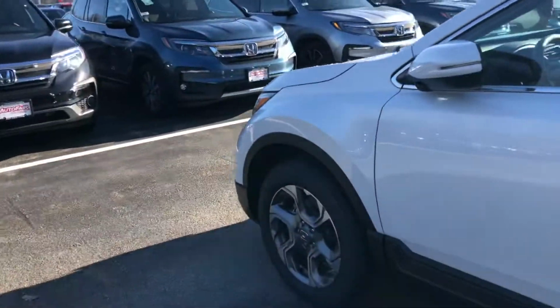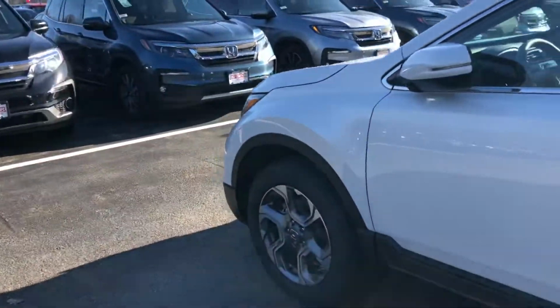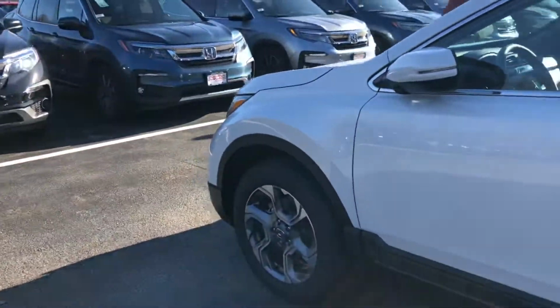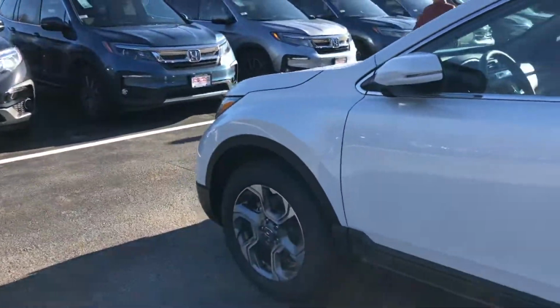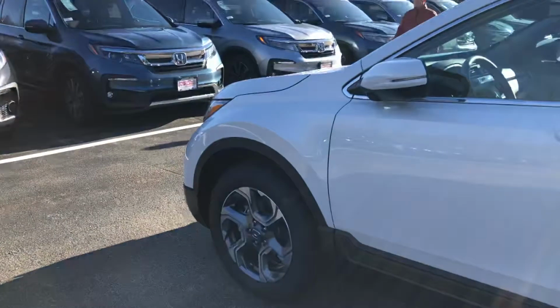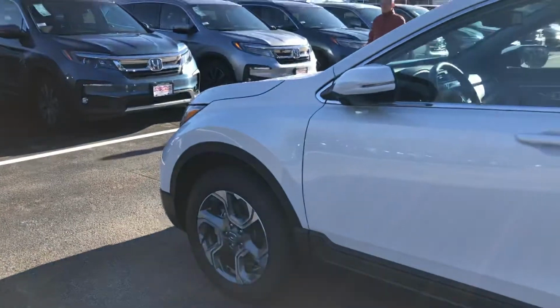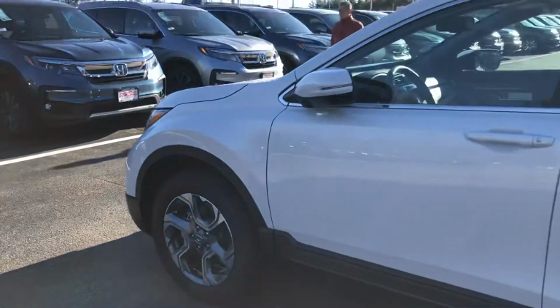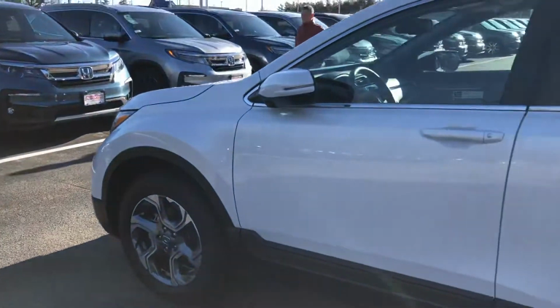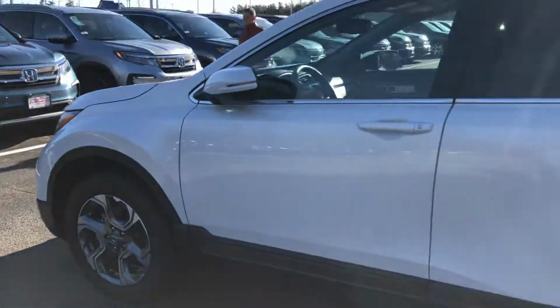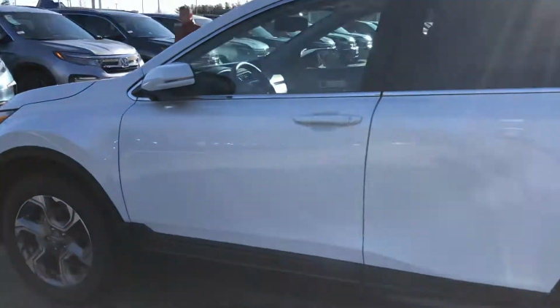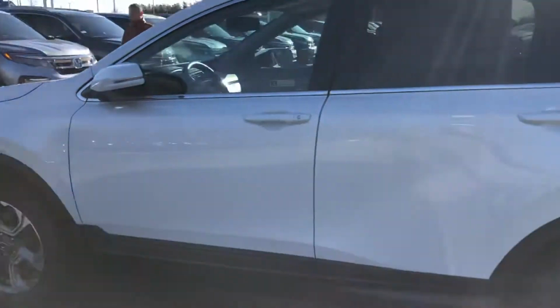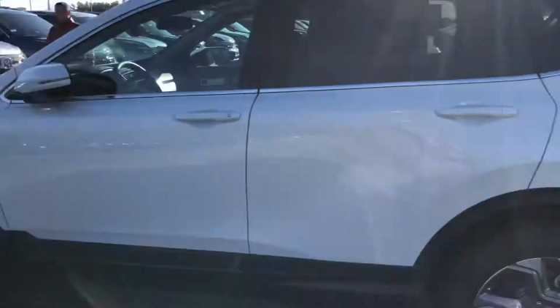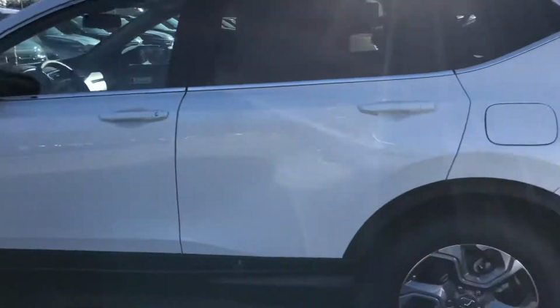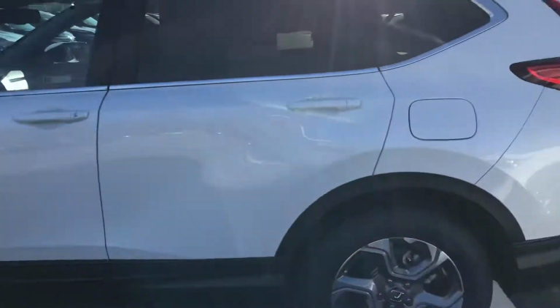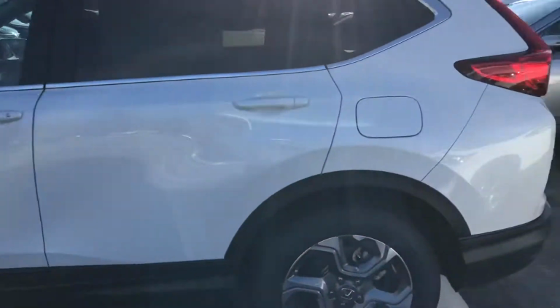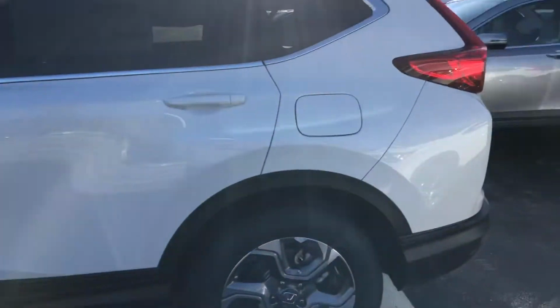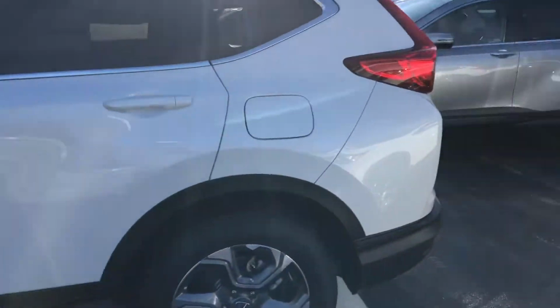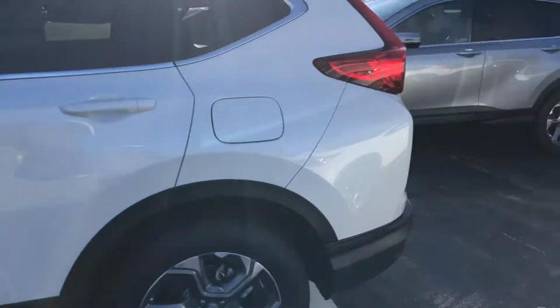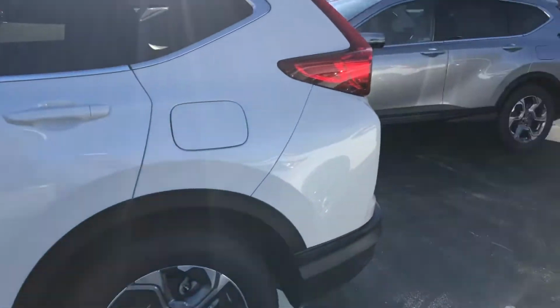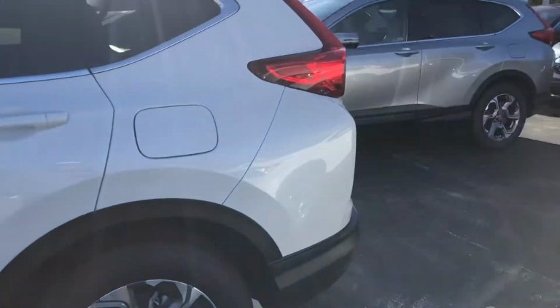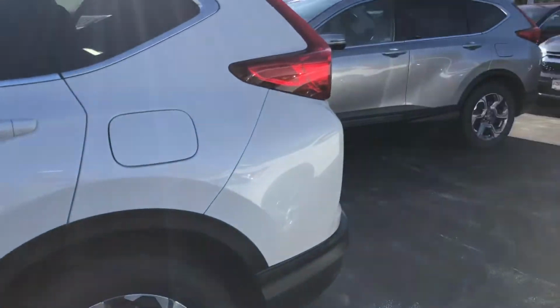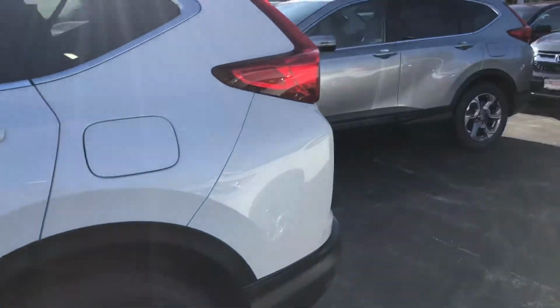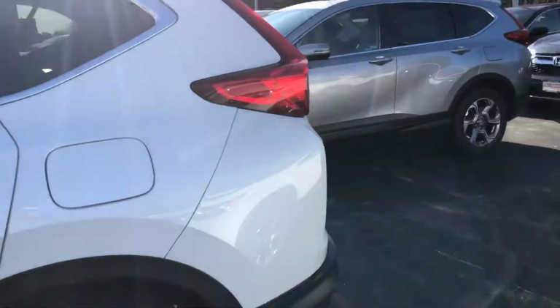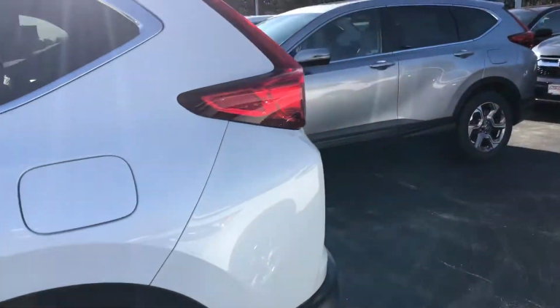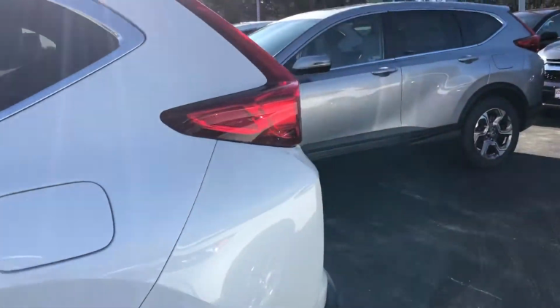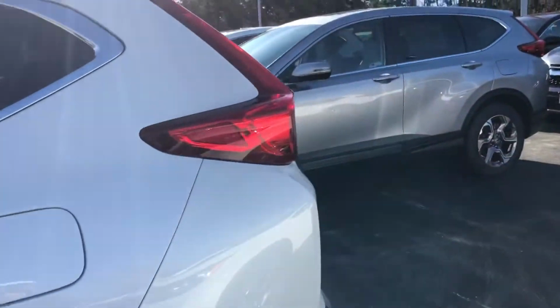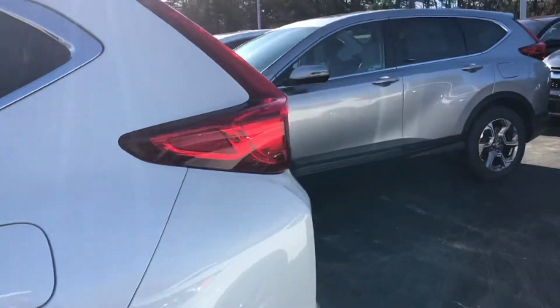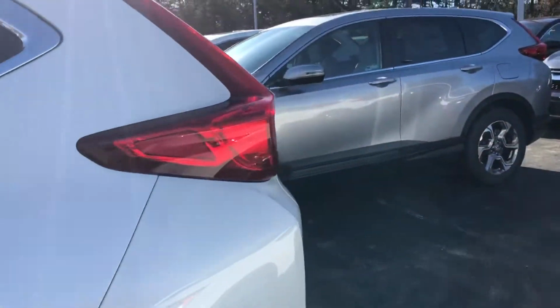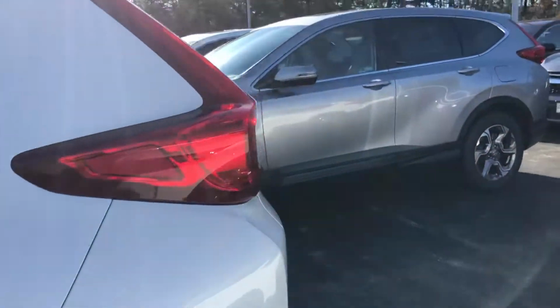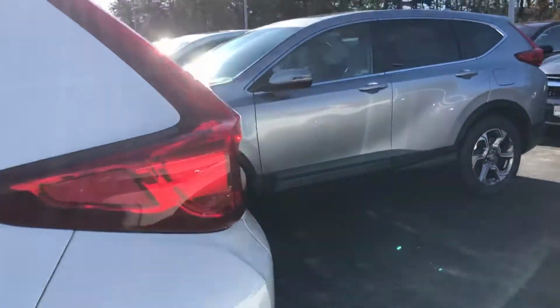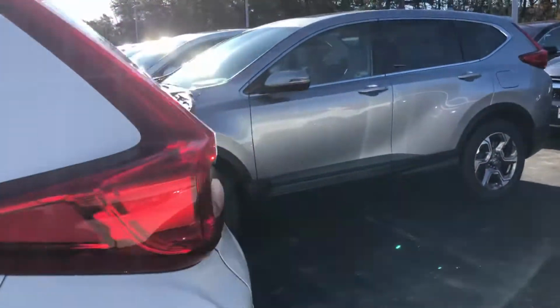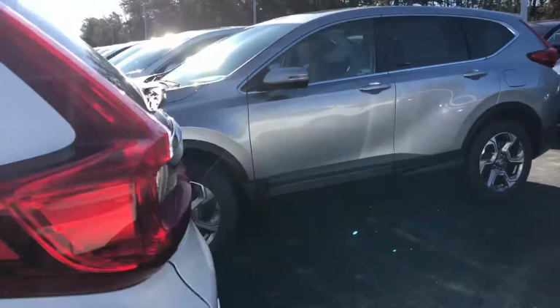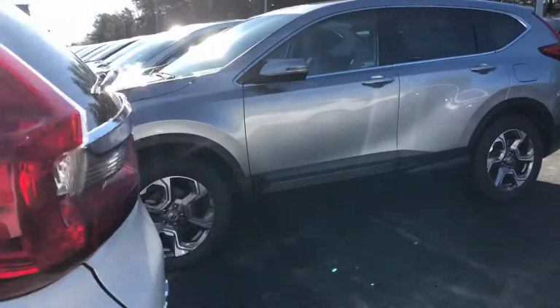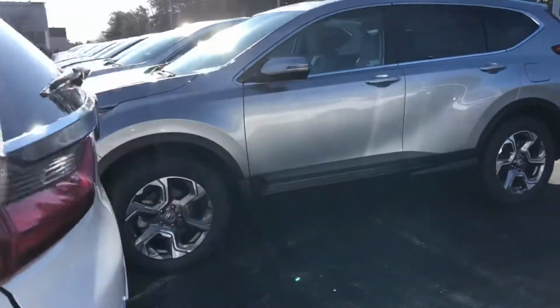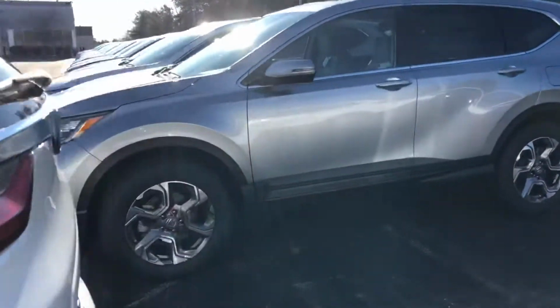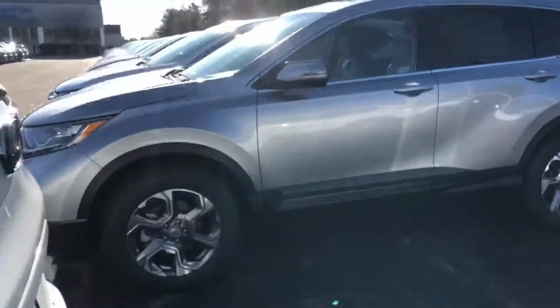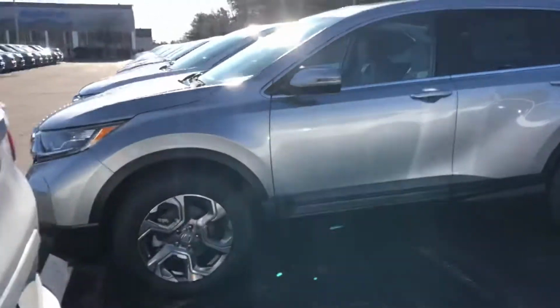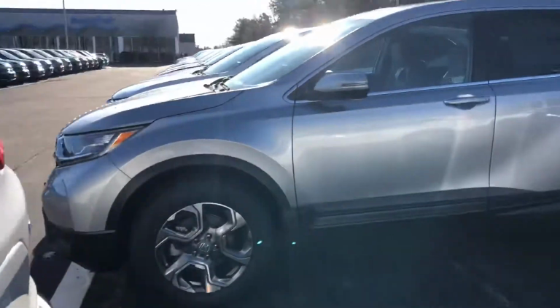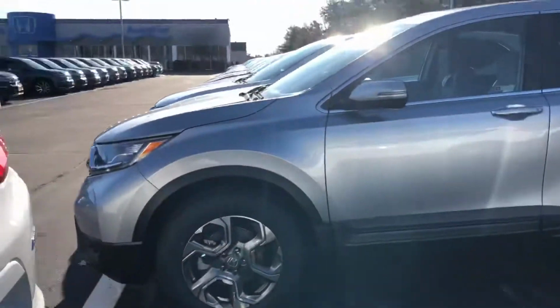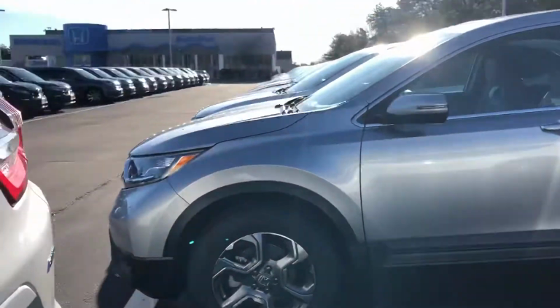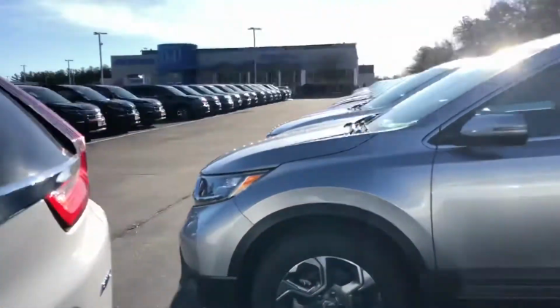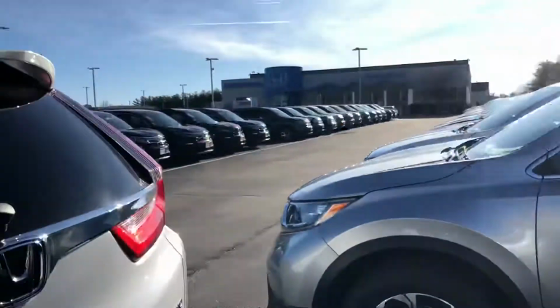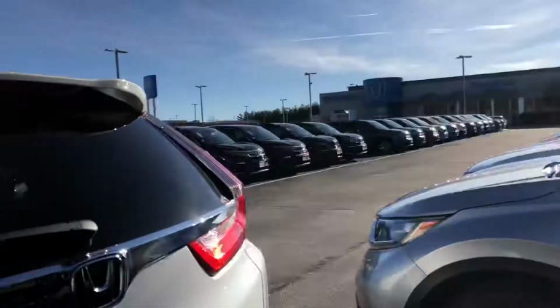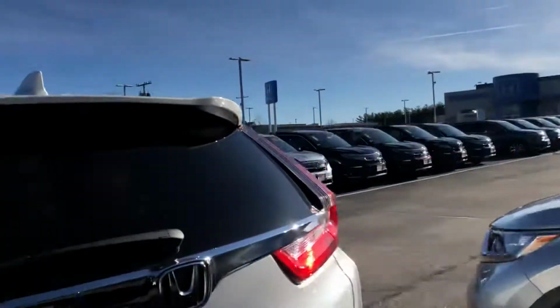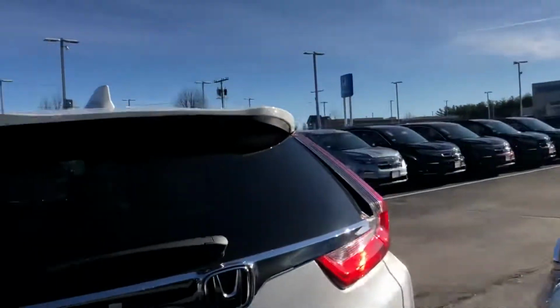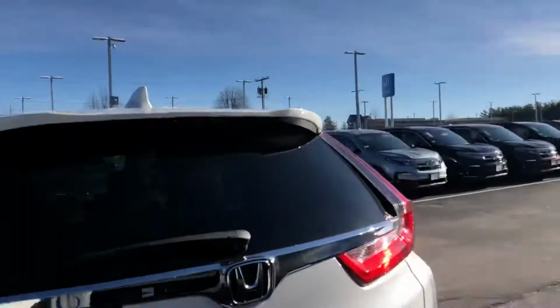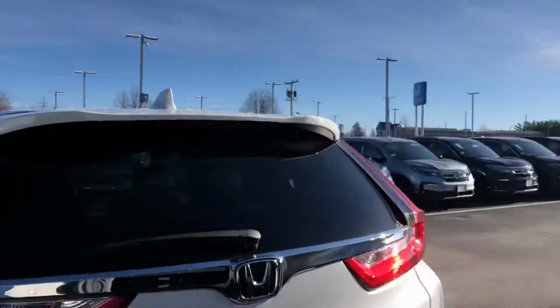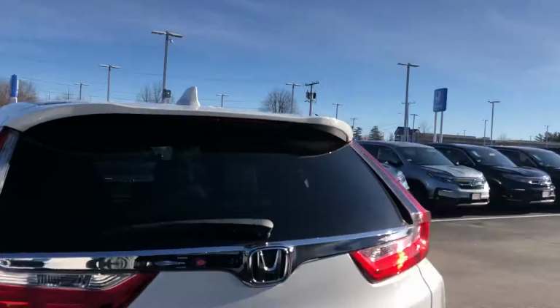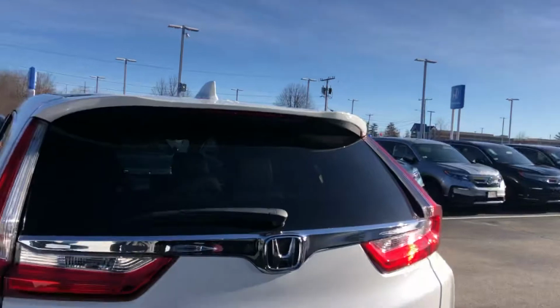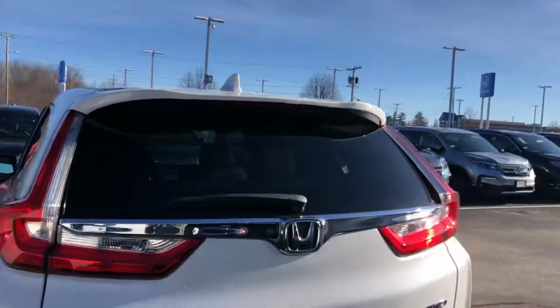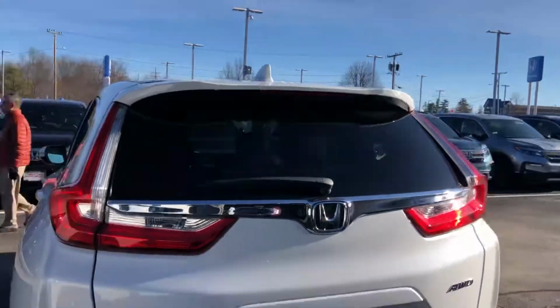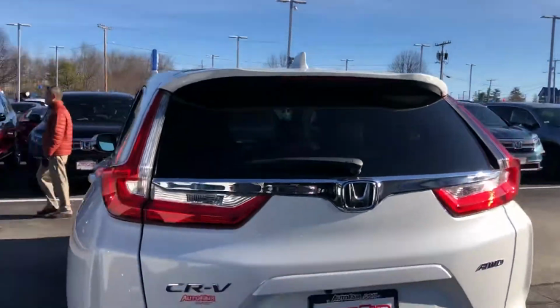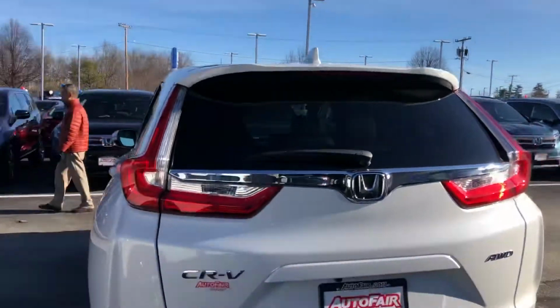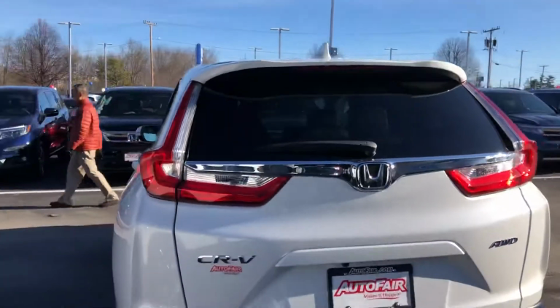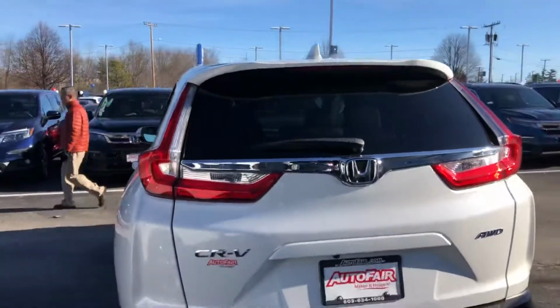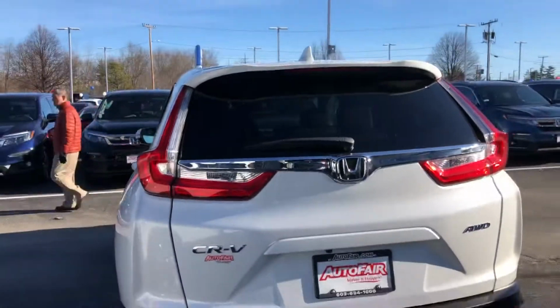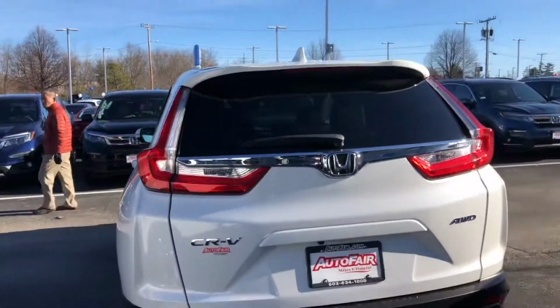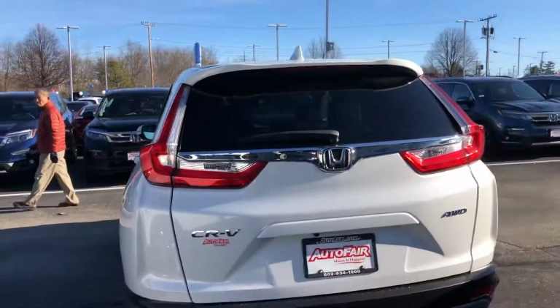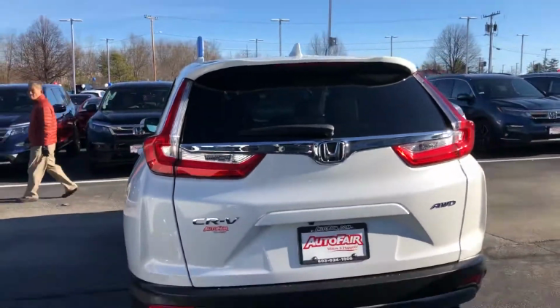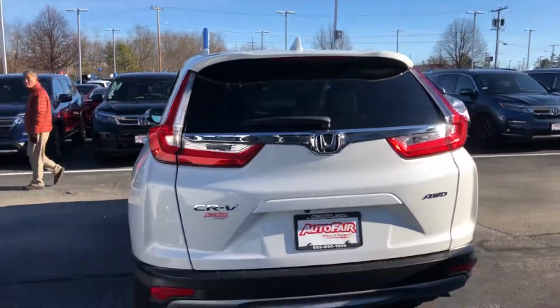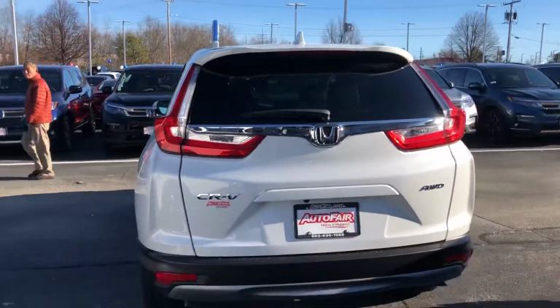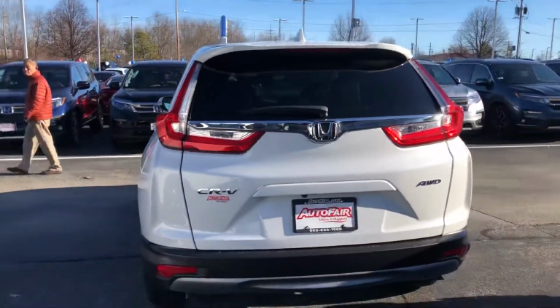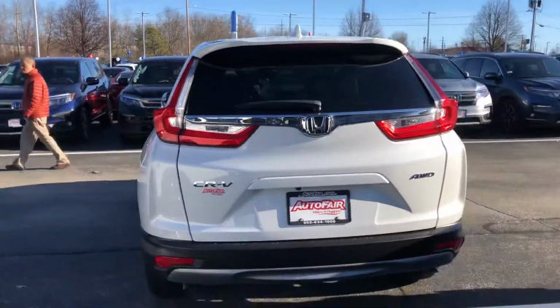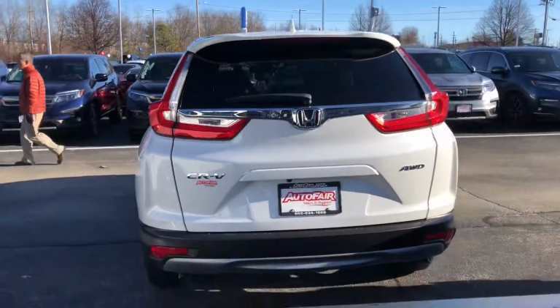With all new cars you get one-year roadside assistance and rental car coverage, plus some complimentary maintenance as well.